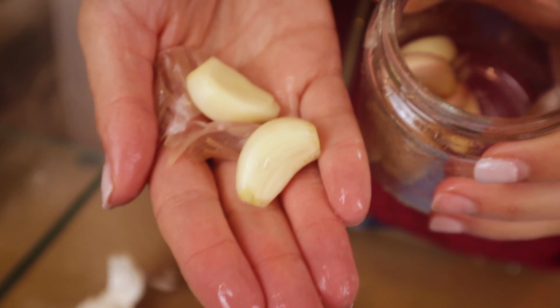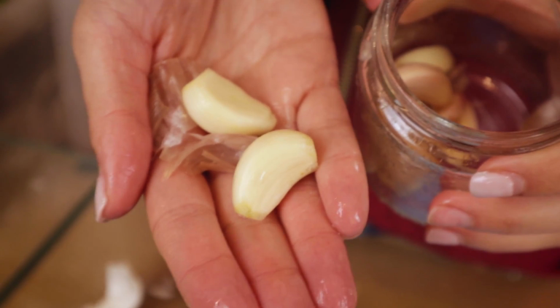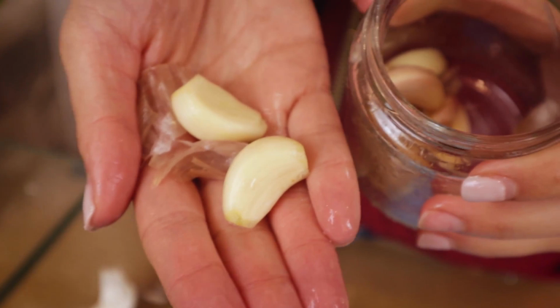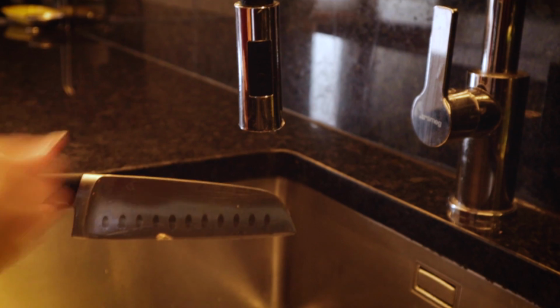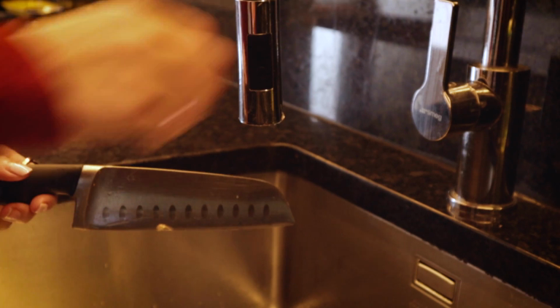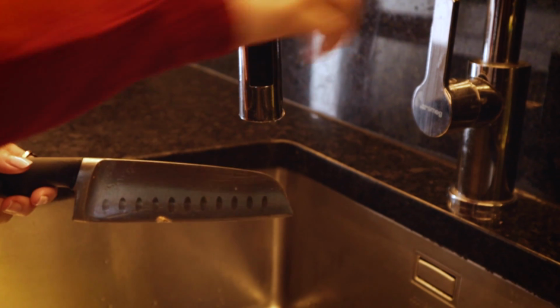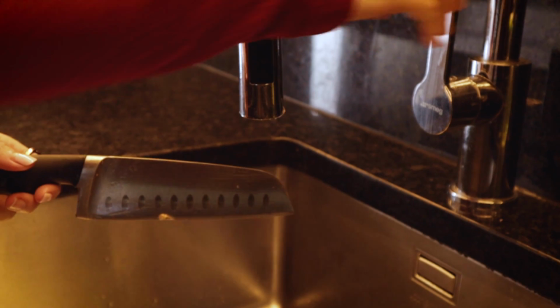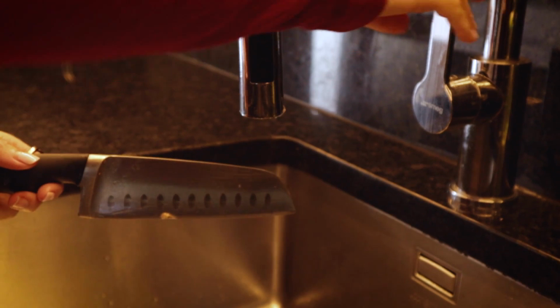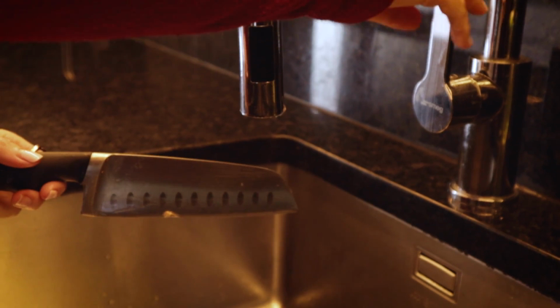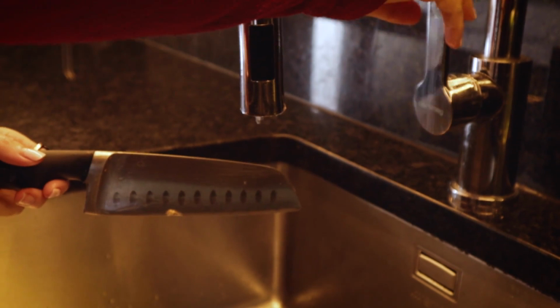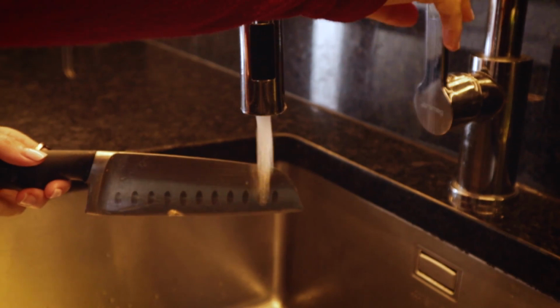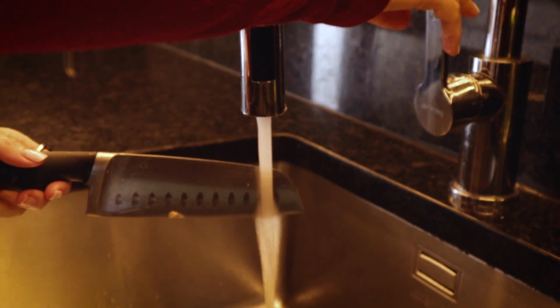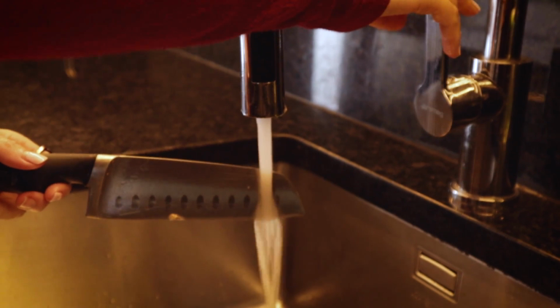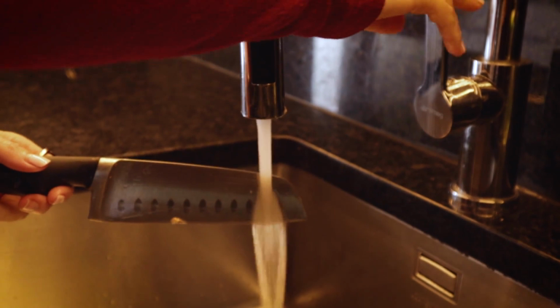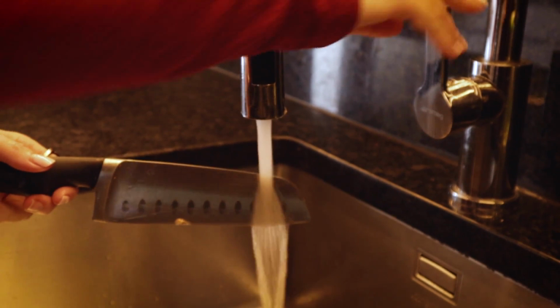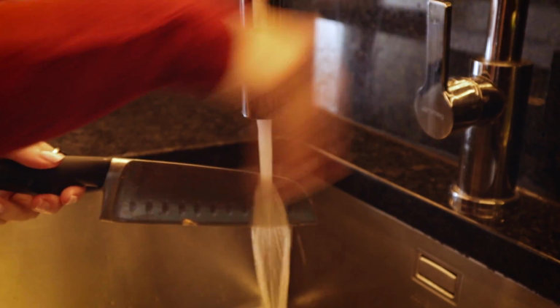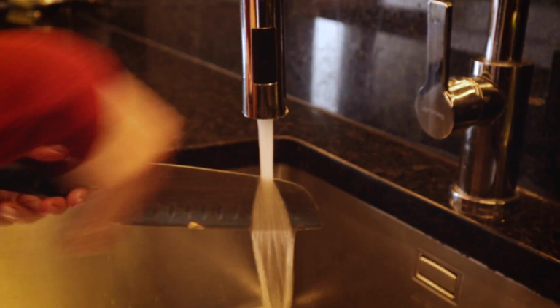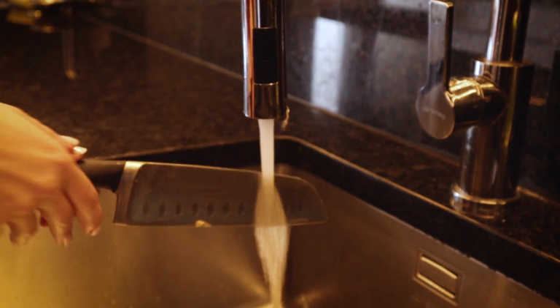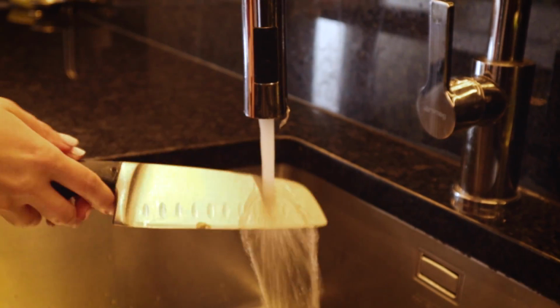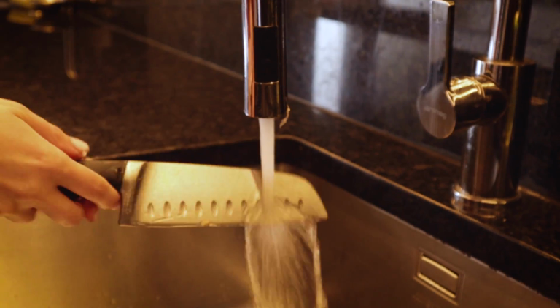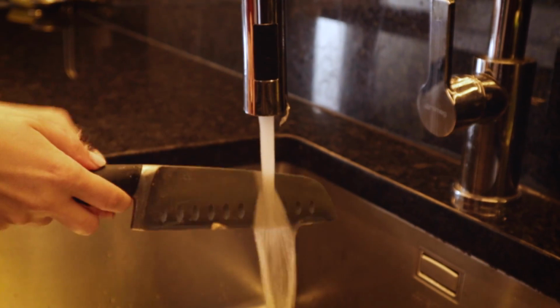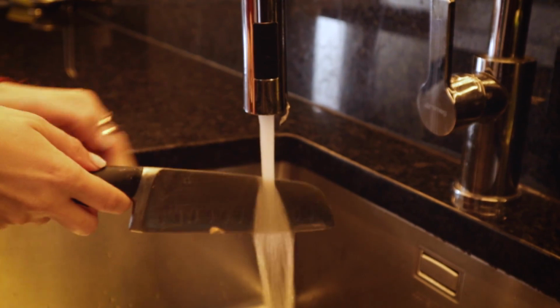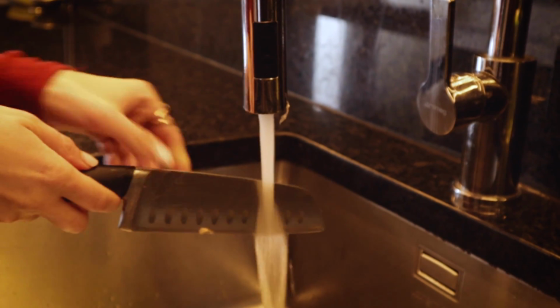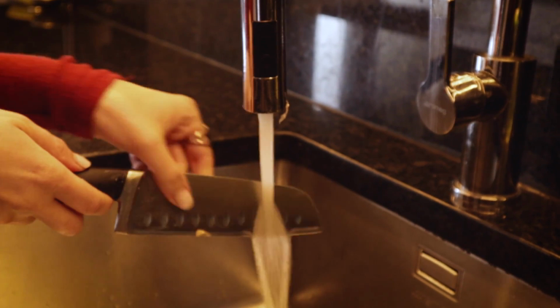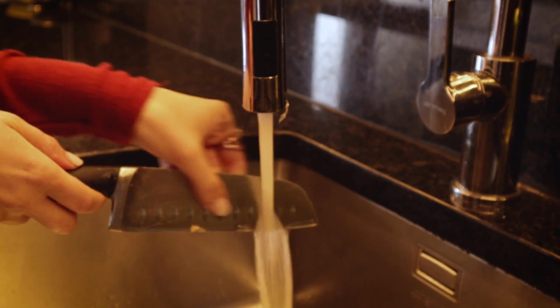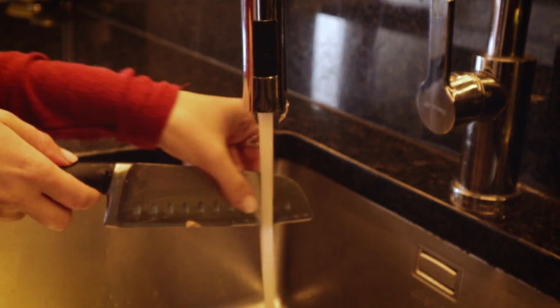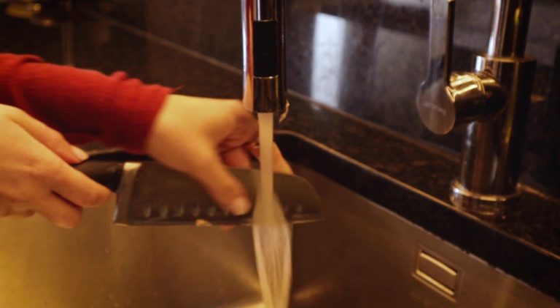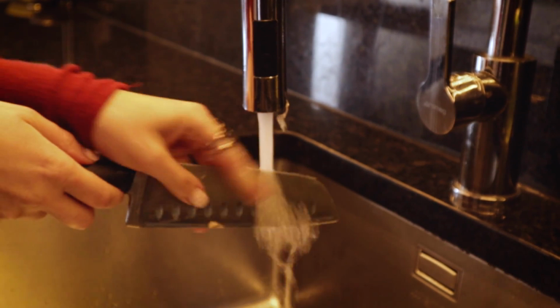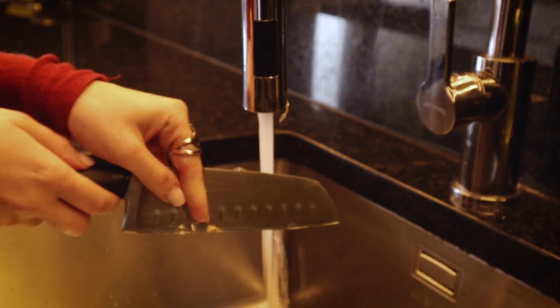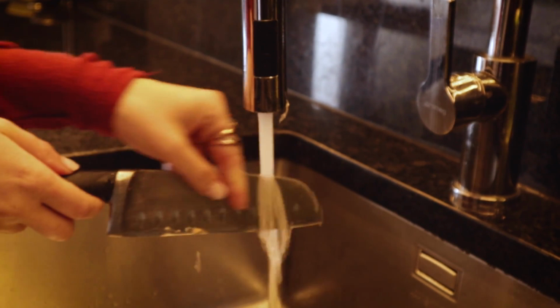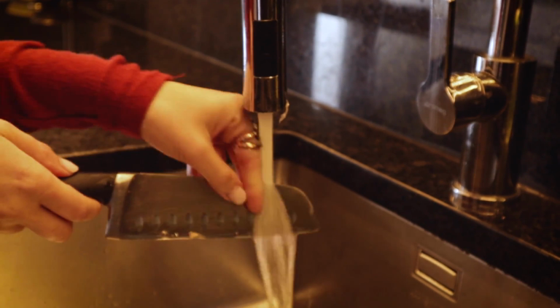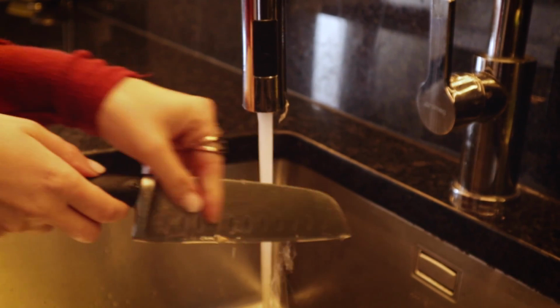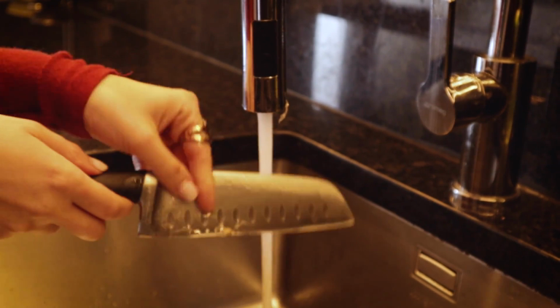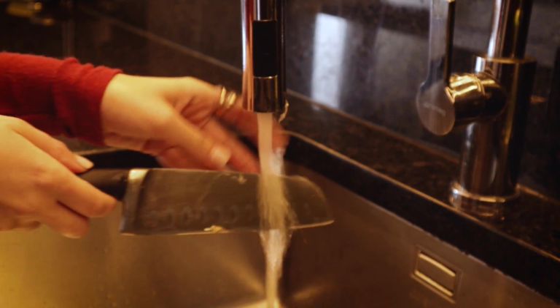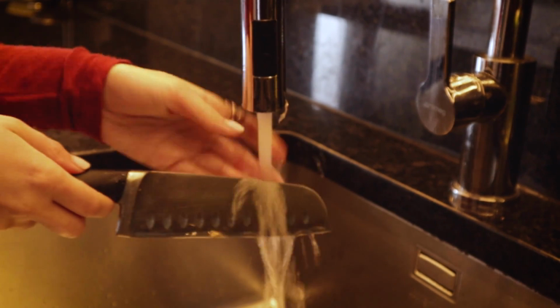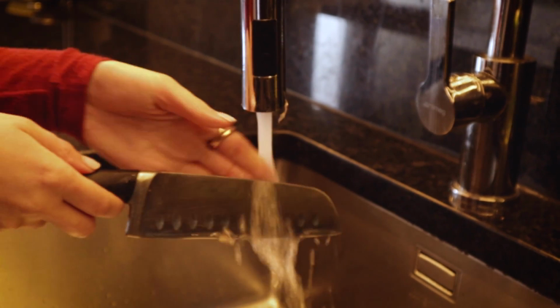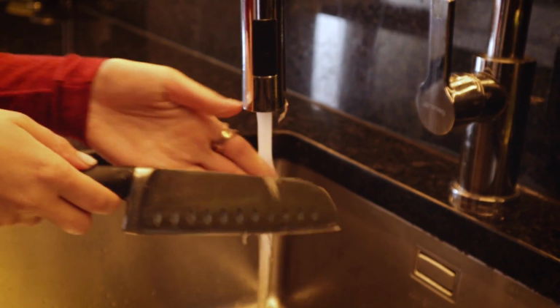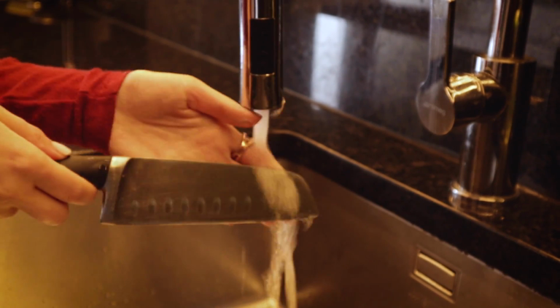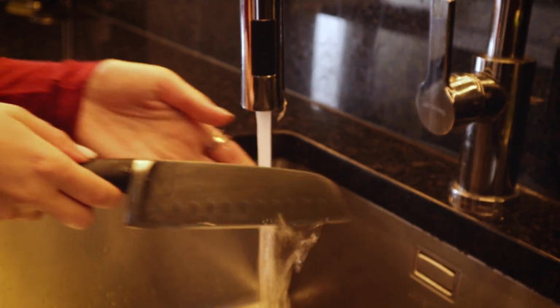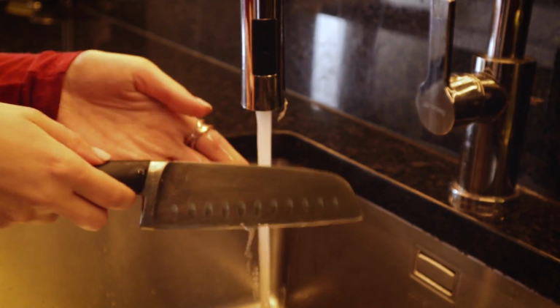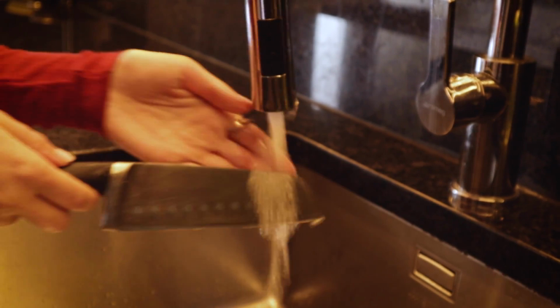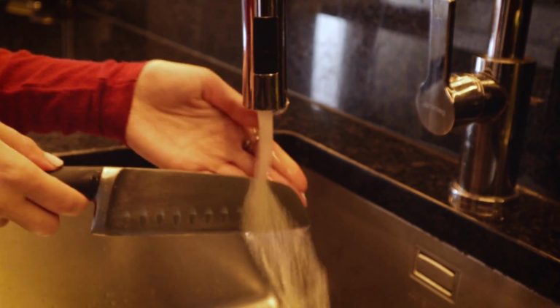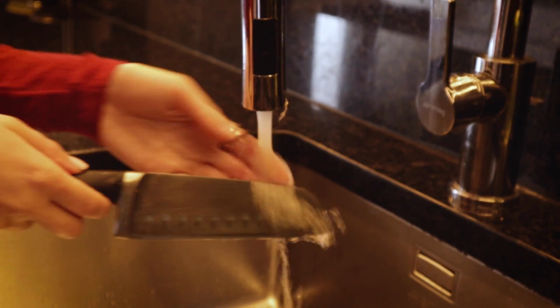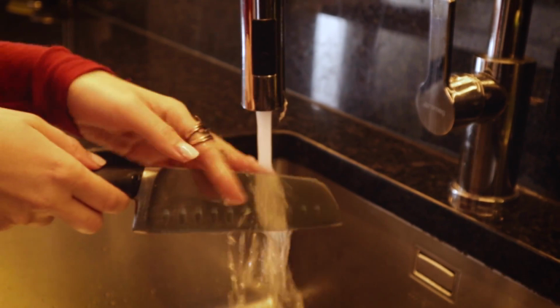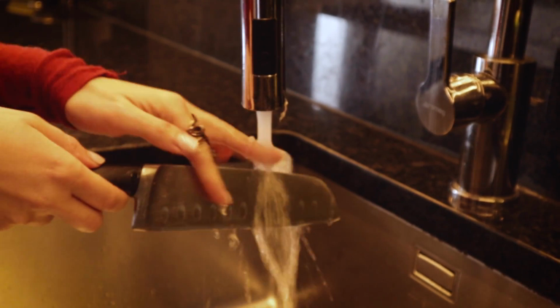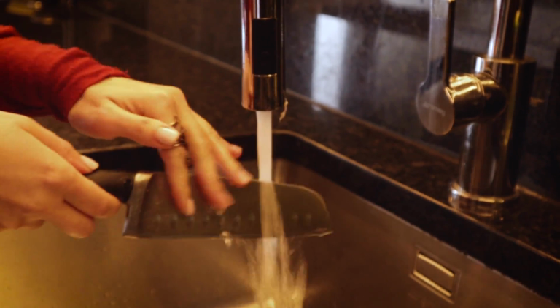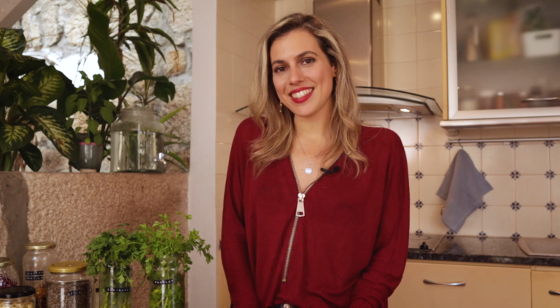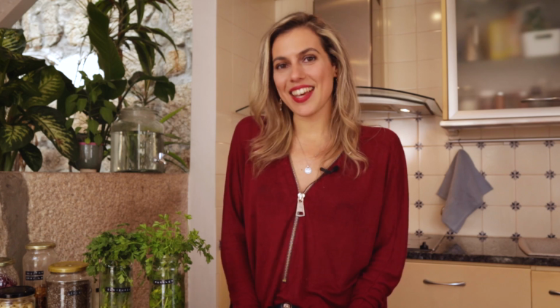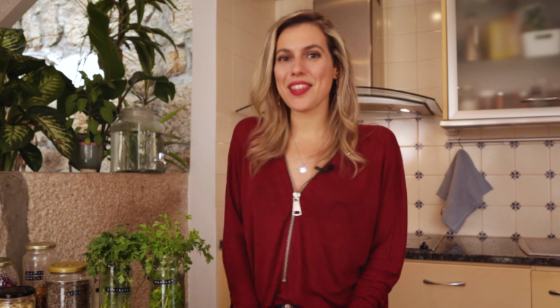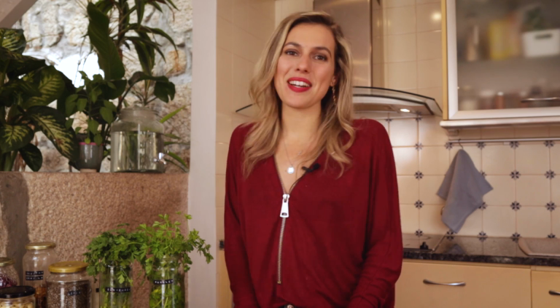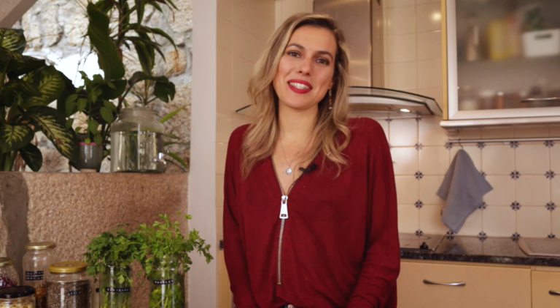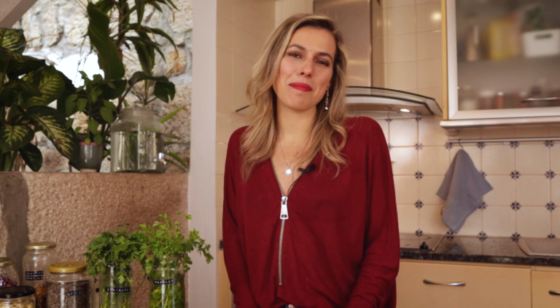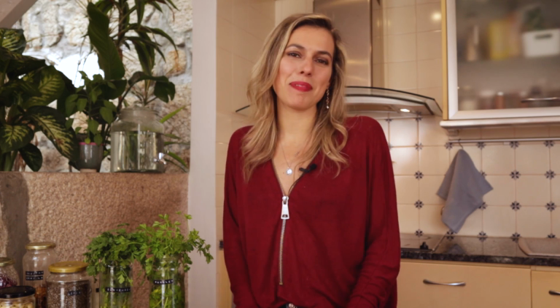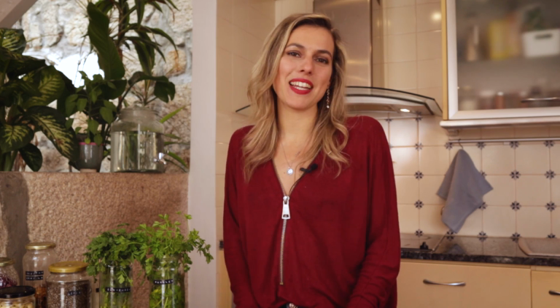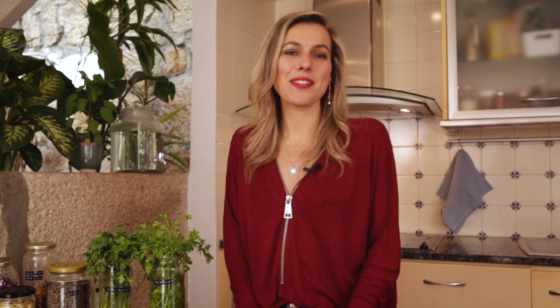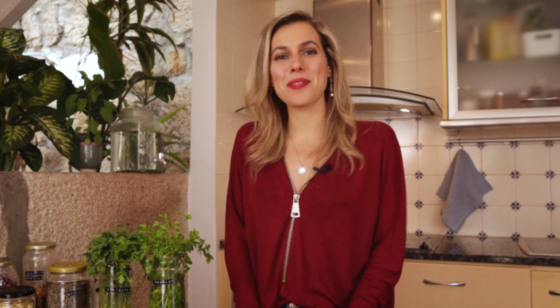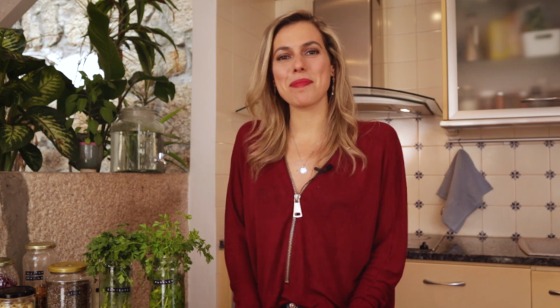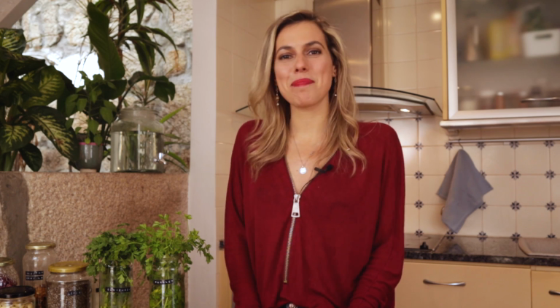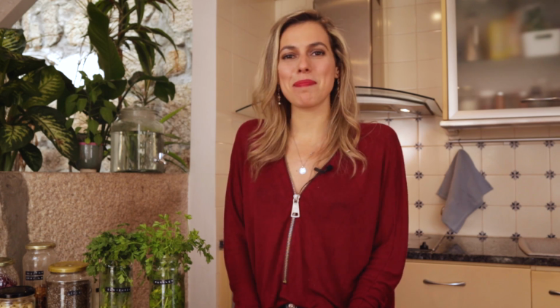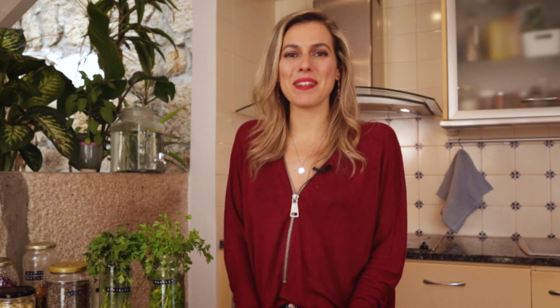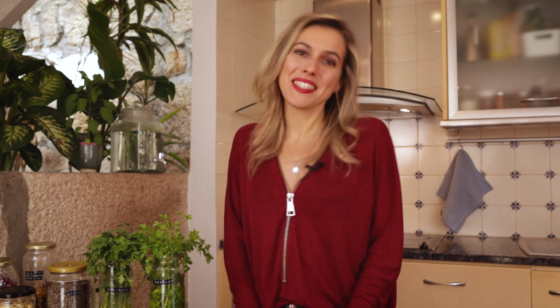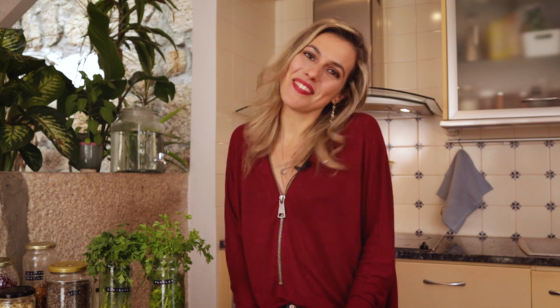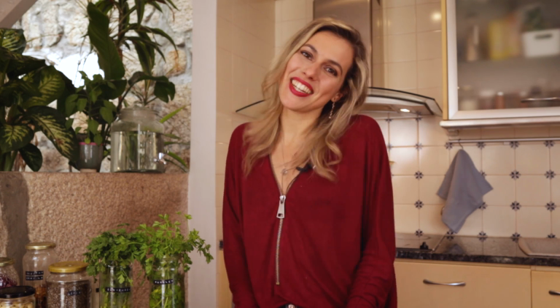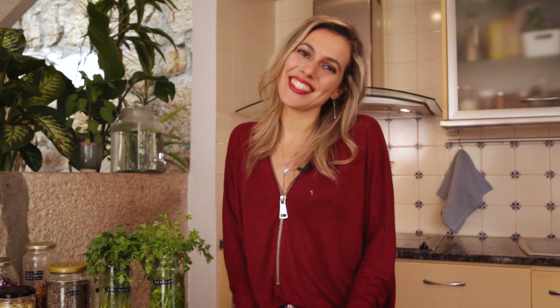If you still feel the smell on your hands, rub them on something inox — I use my knife, but carefully, otherwise the plate wouldn't be plant-based!